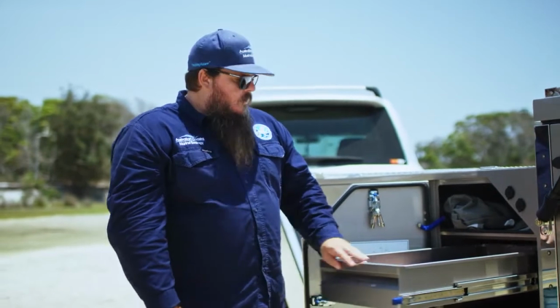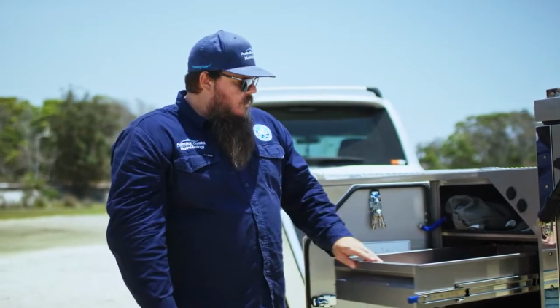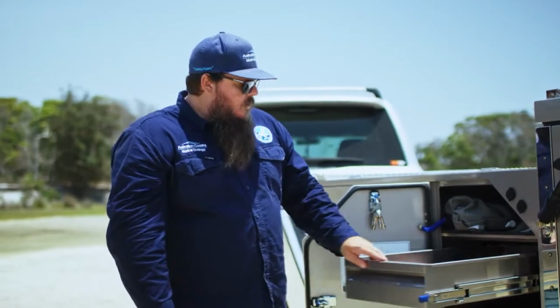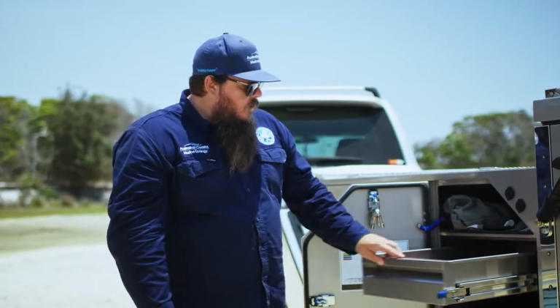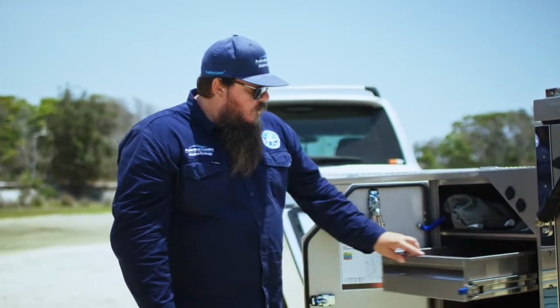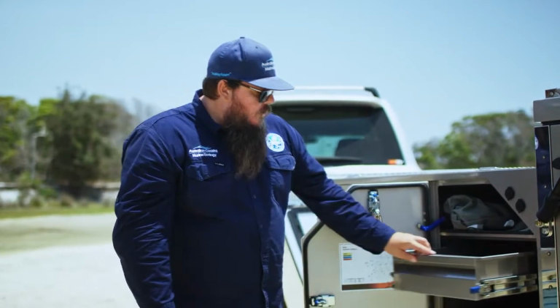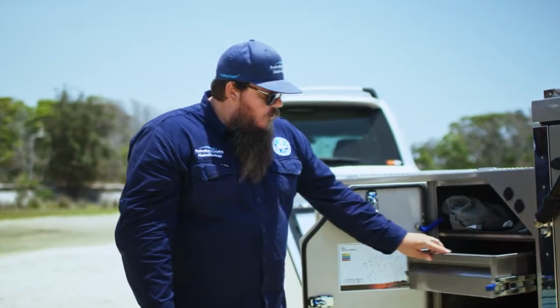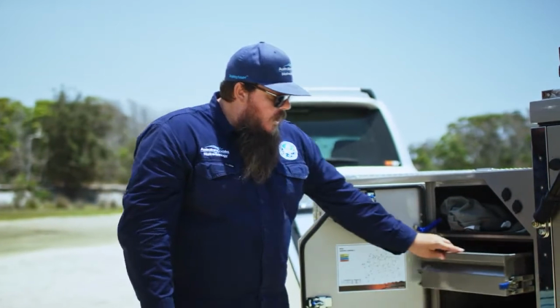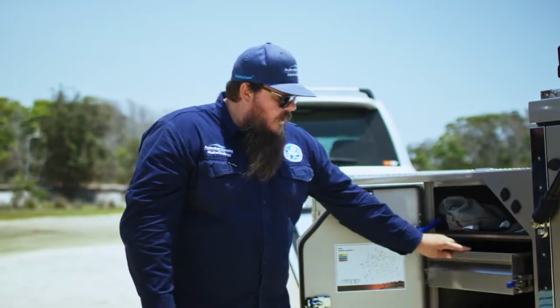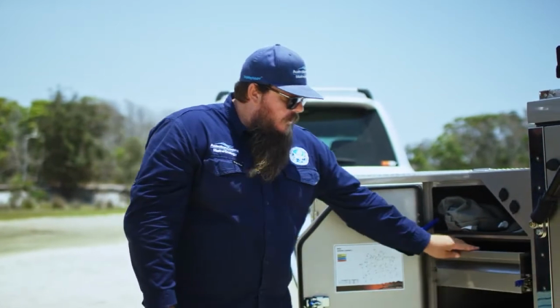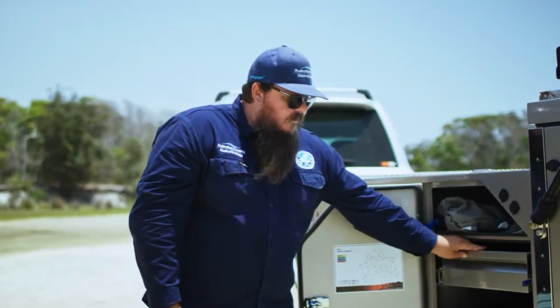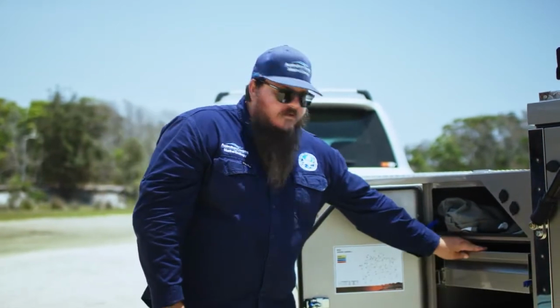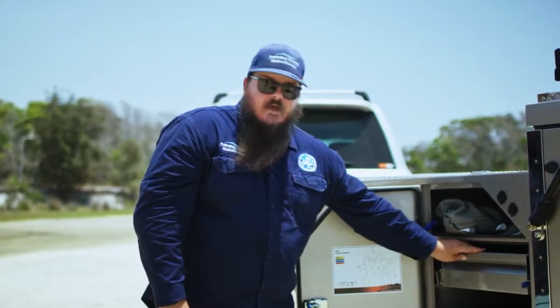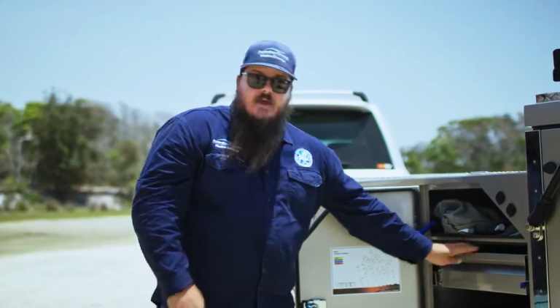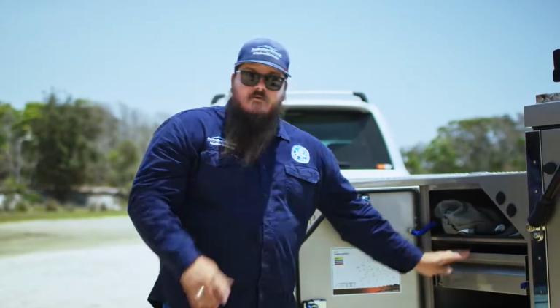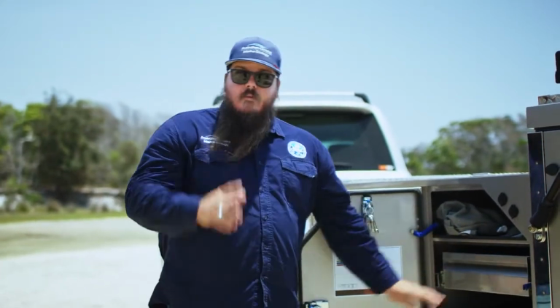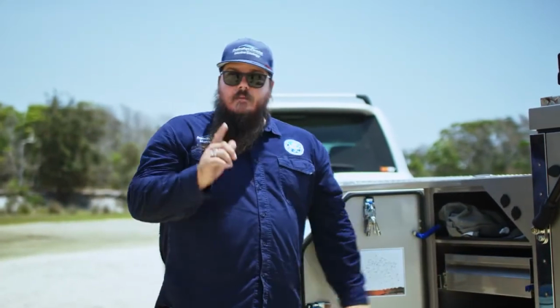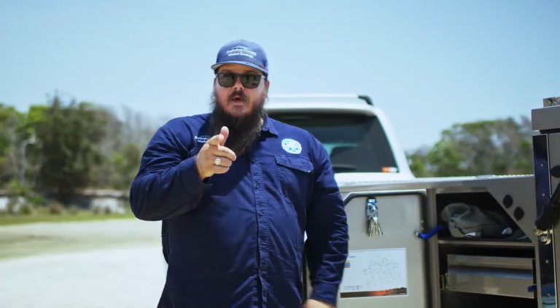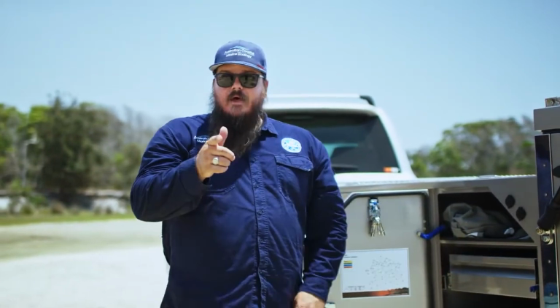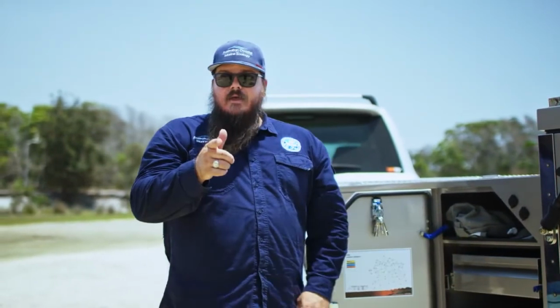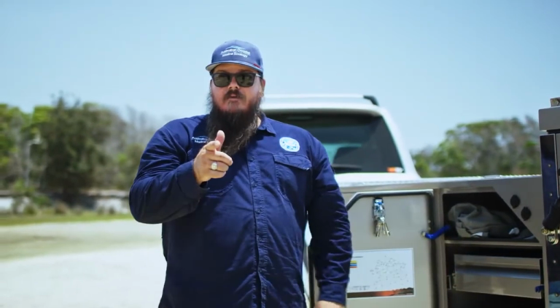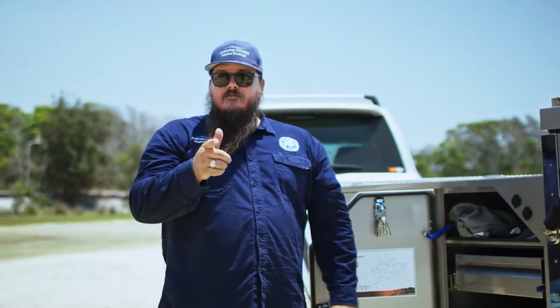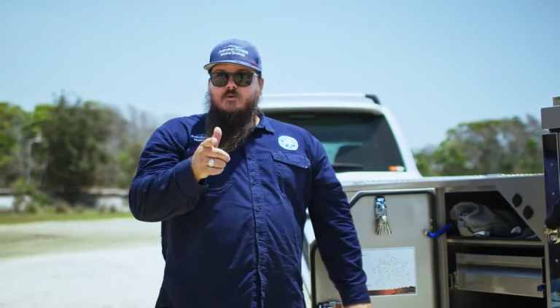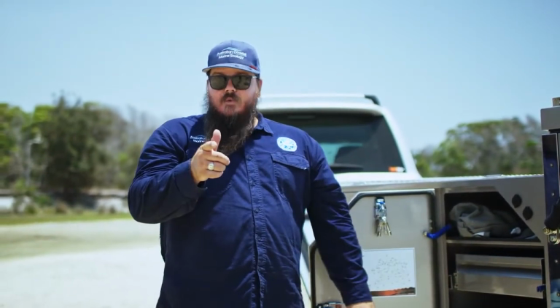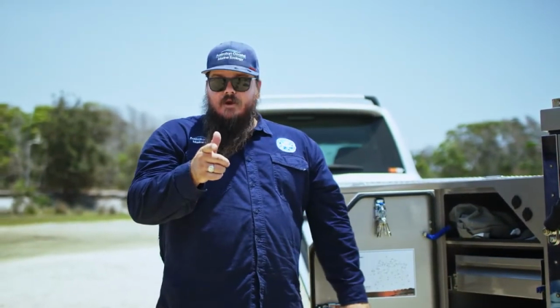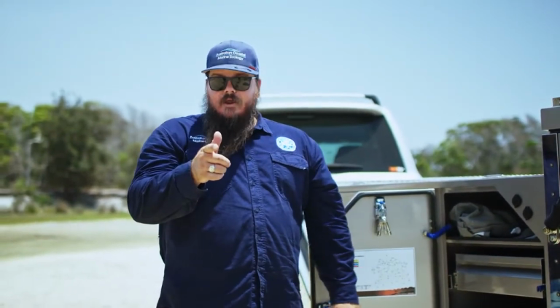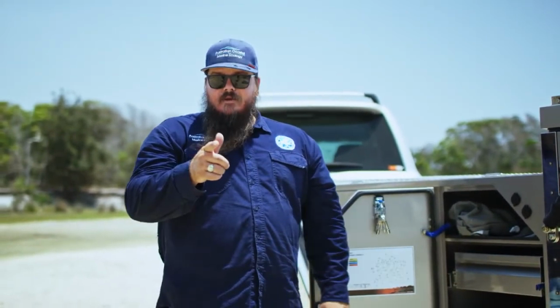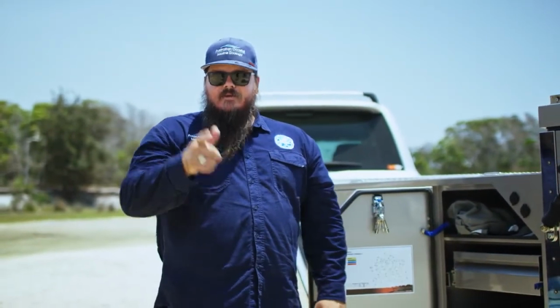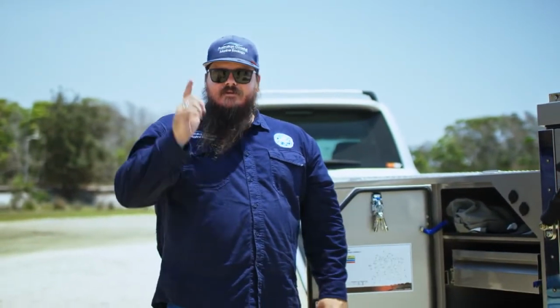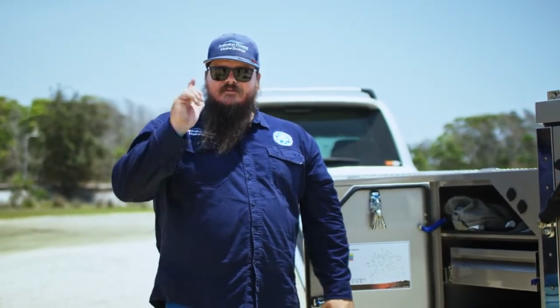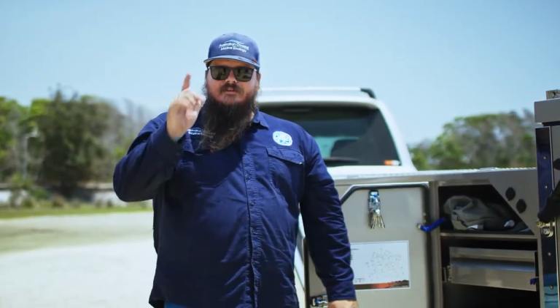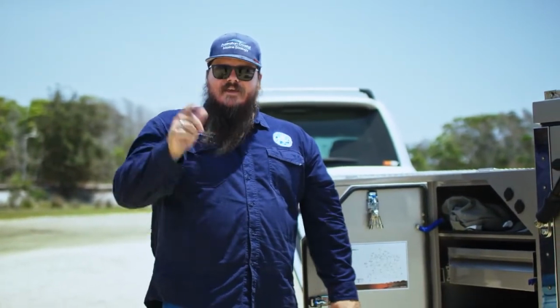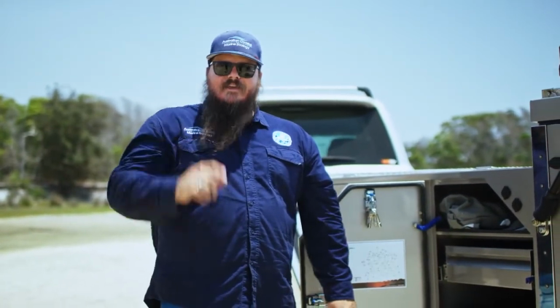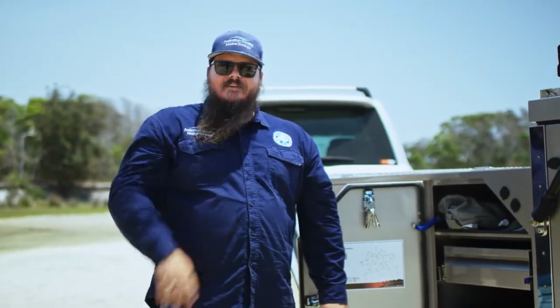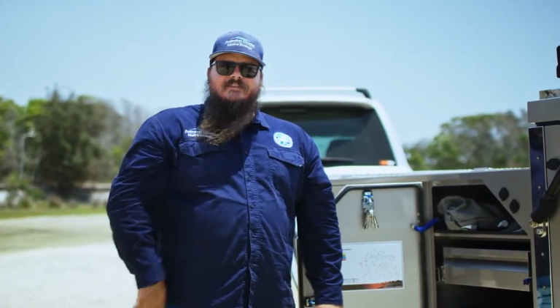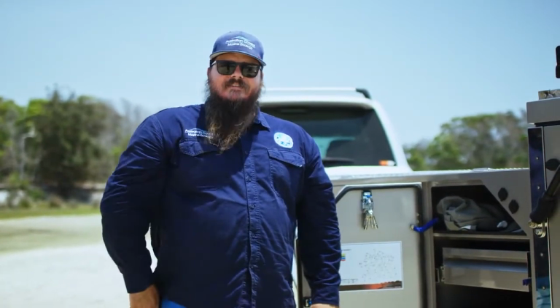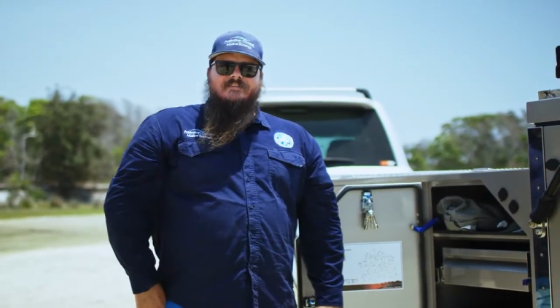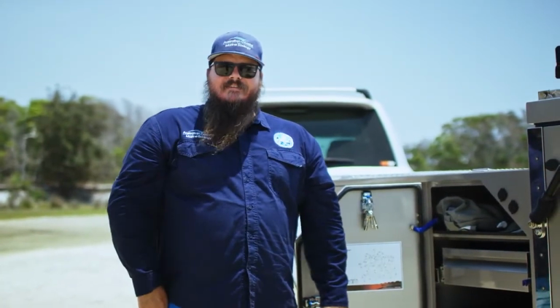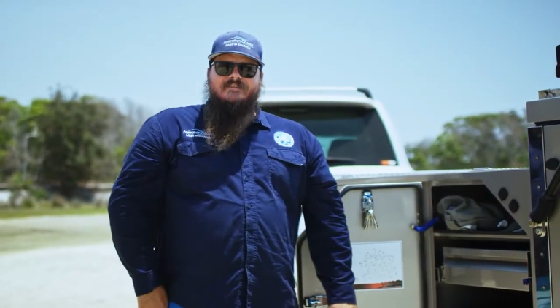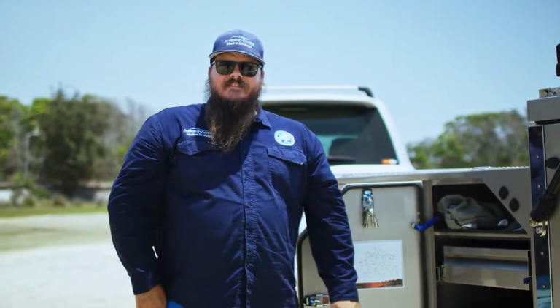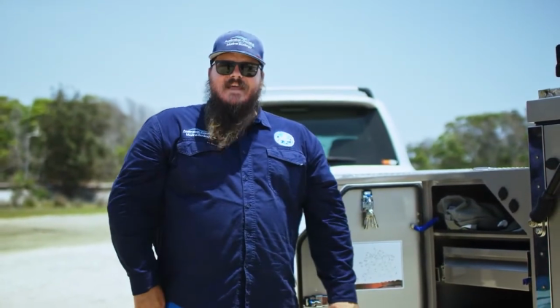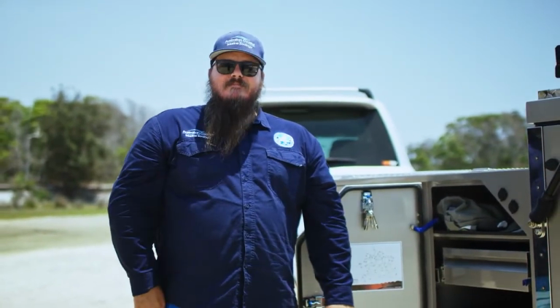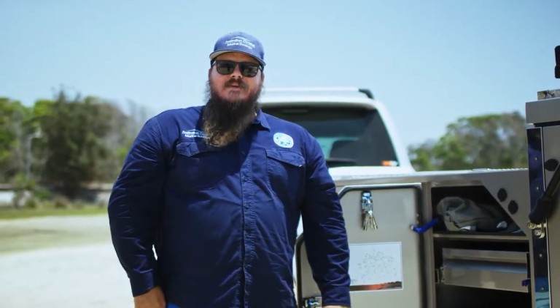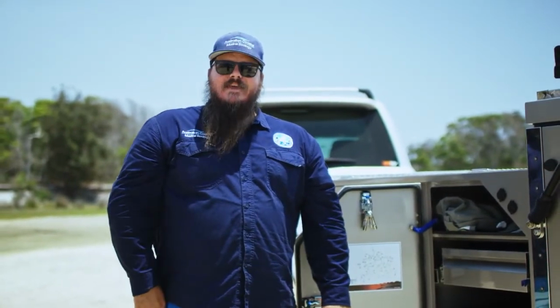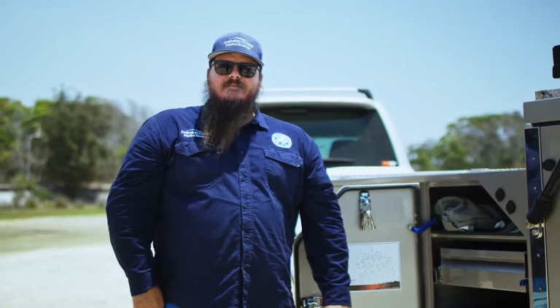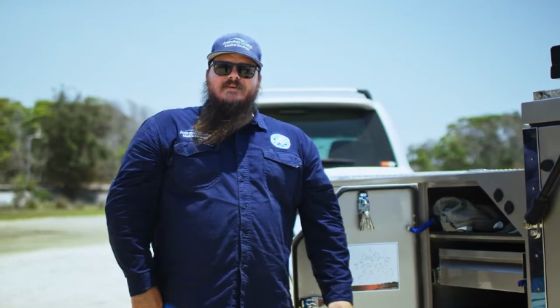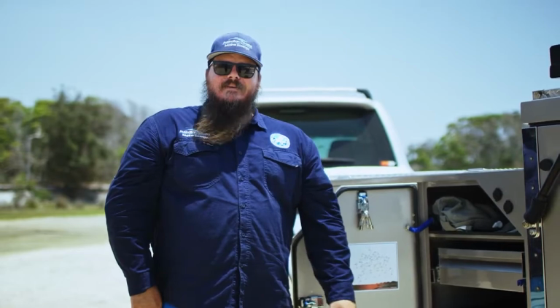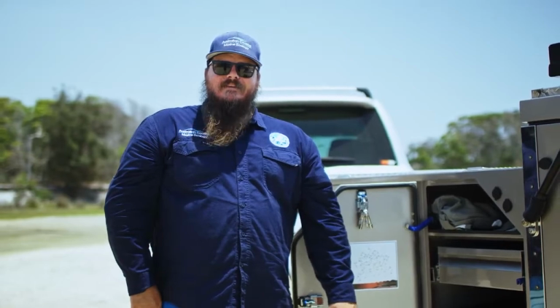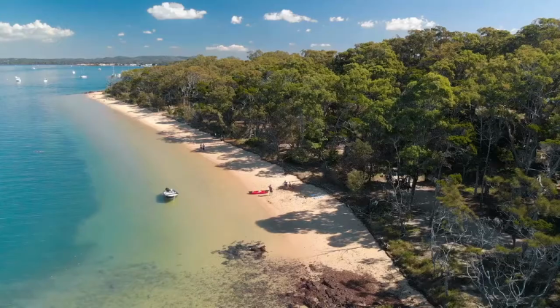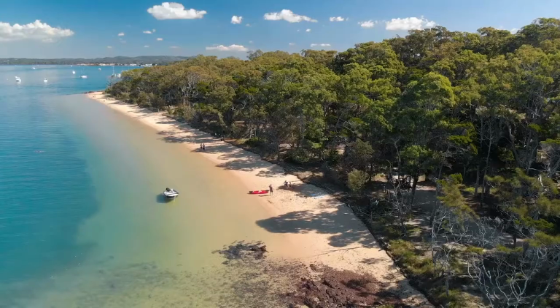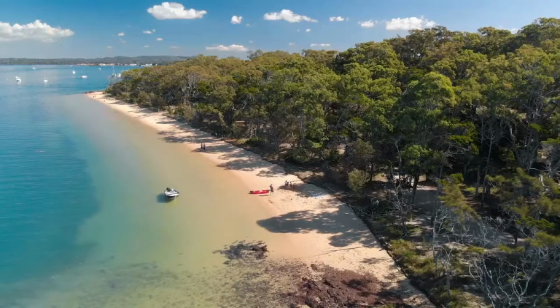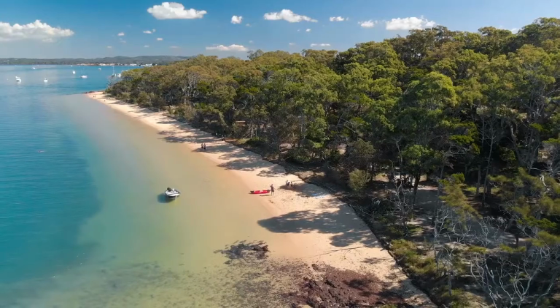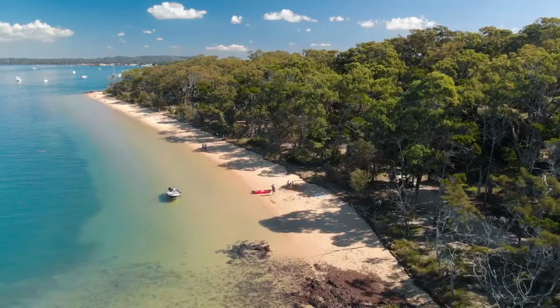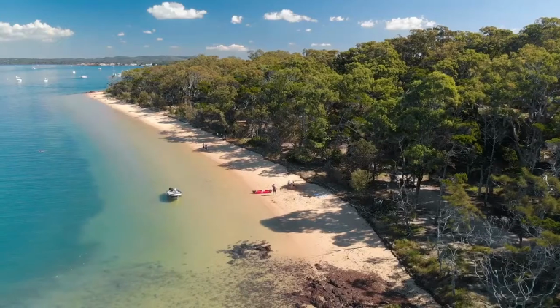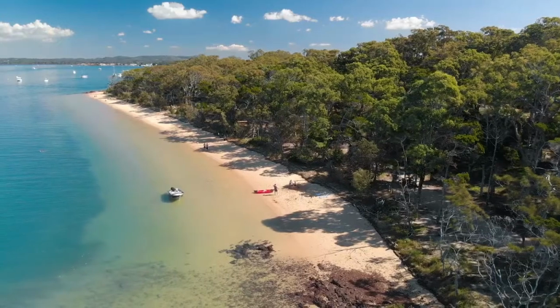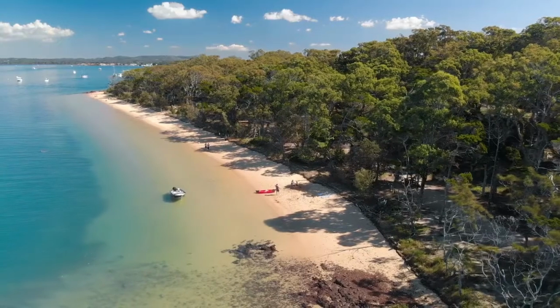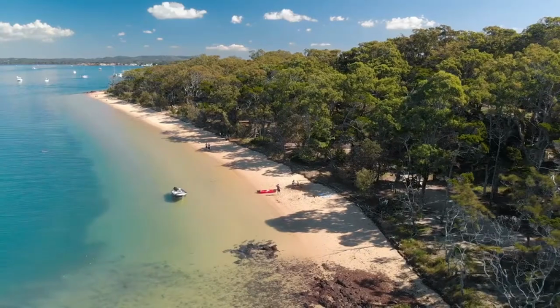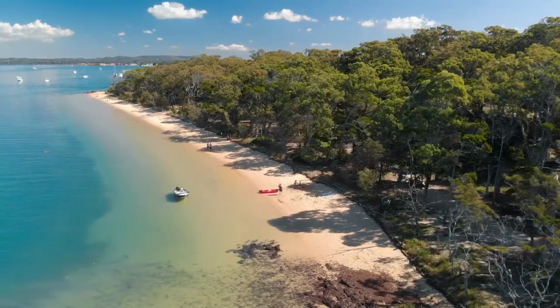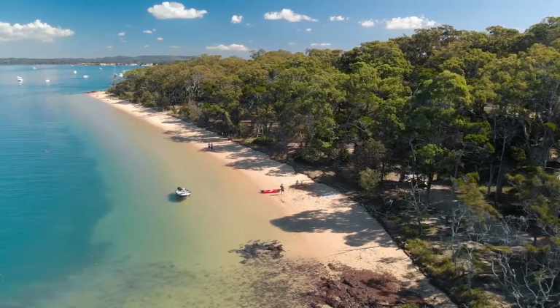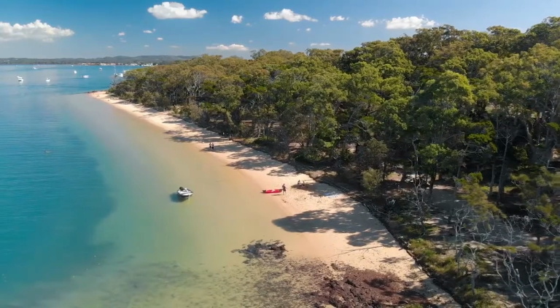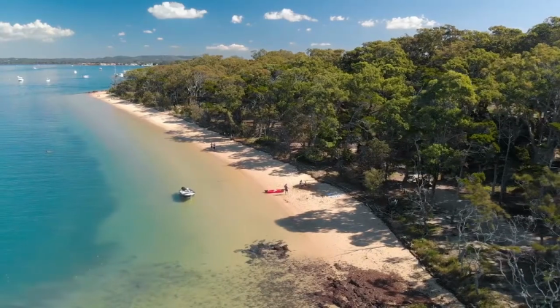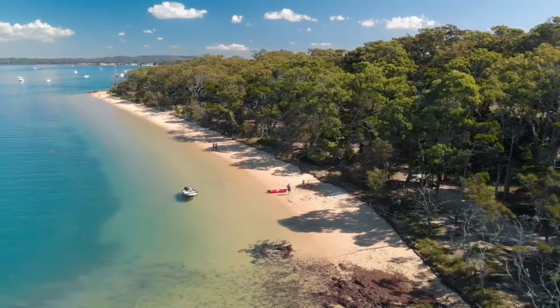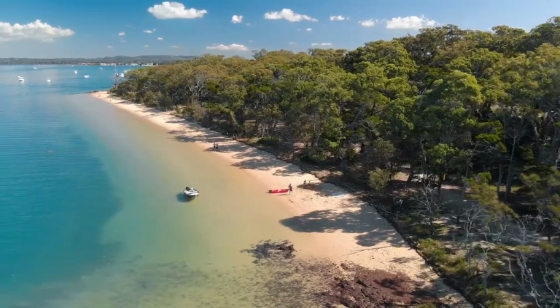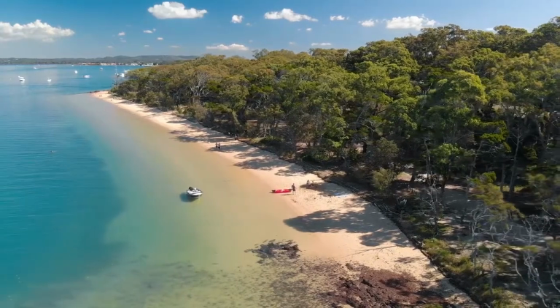Lock it away. And remember, if you bring it, take it. Happy camping. We'll see you in the next one.